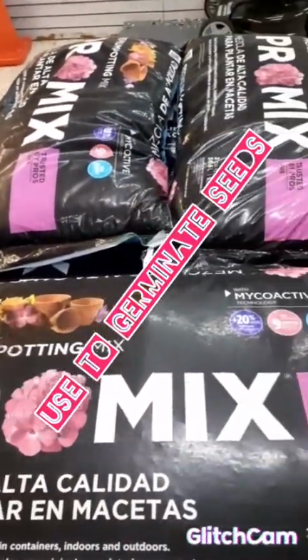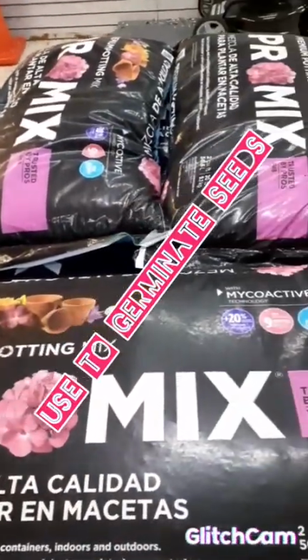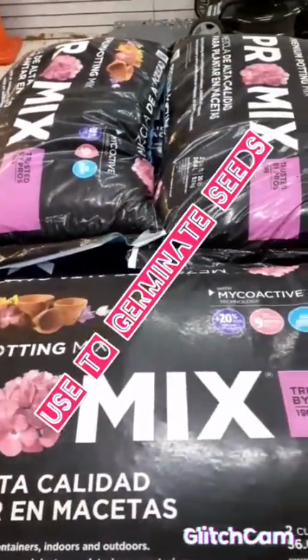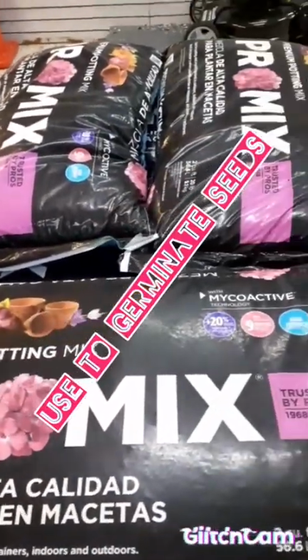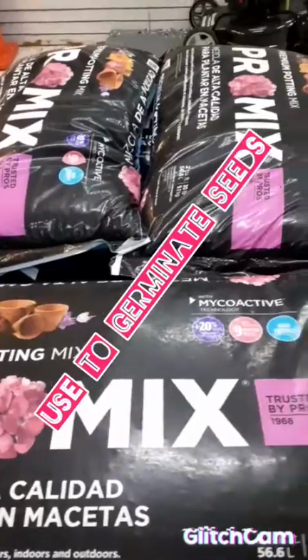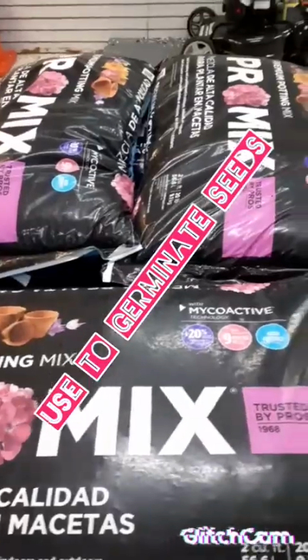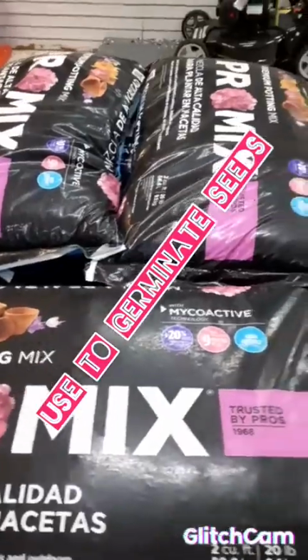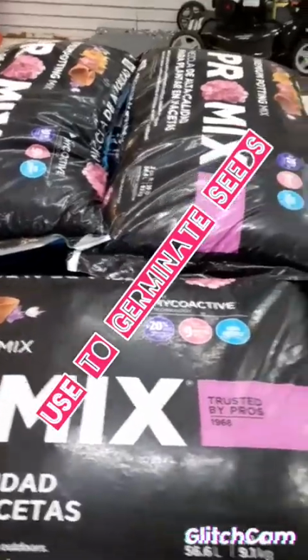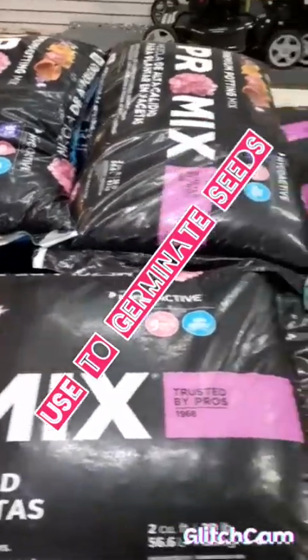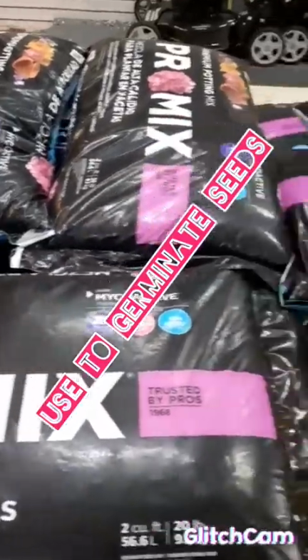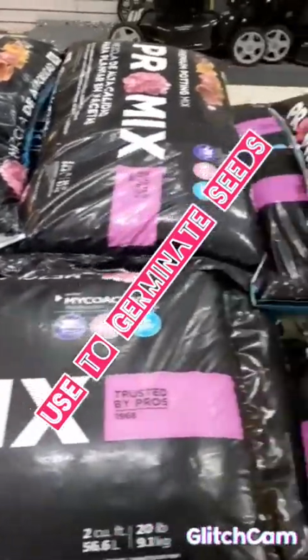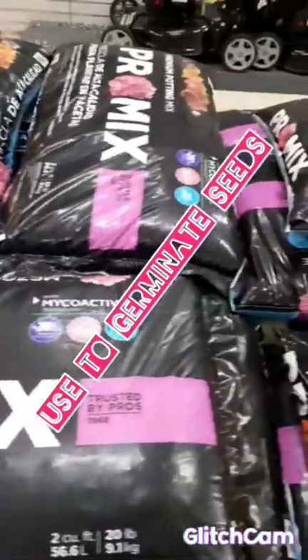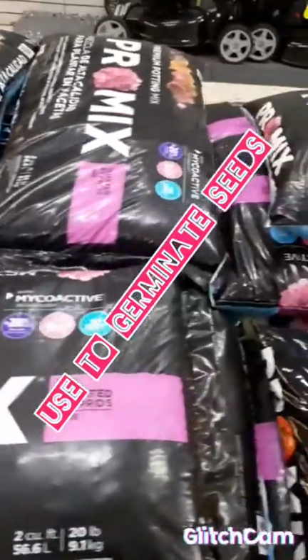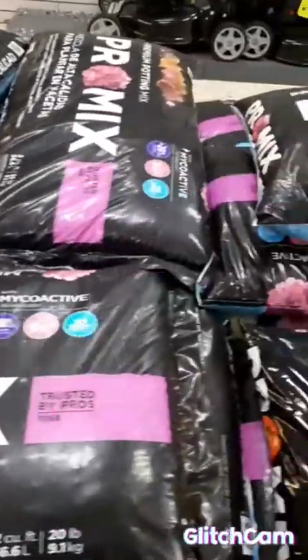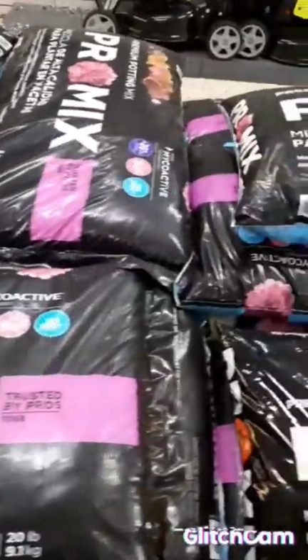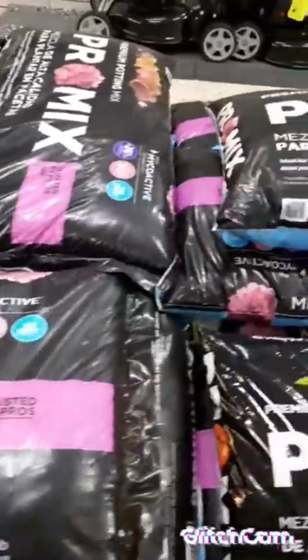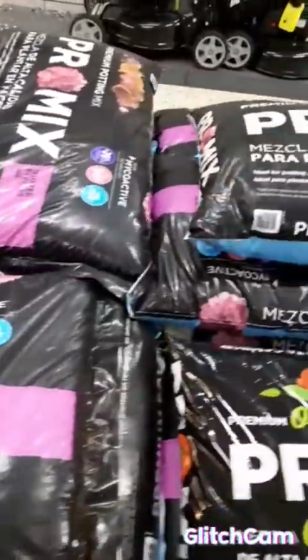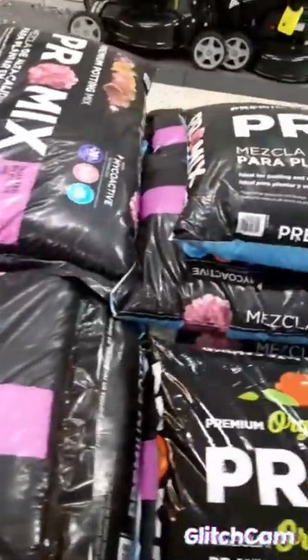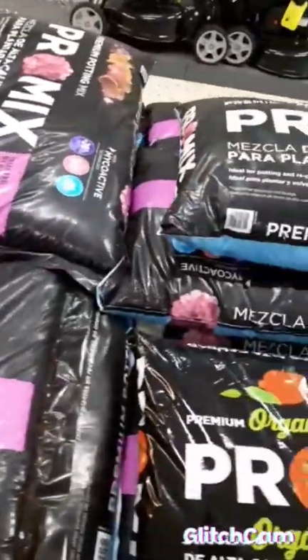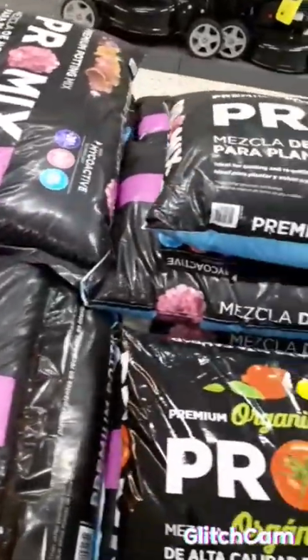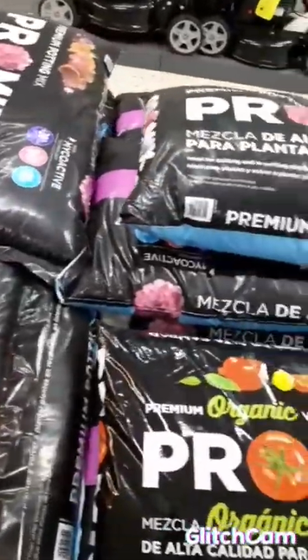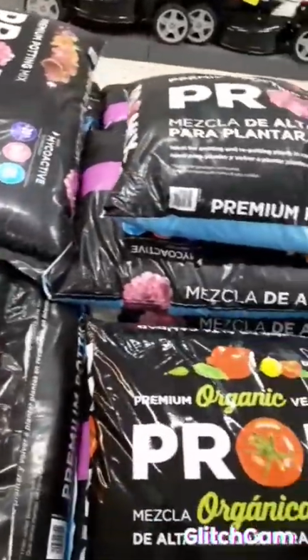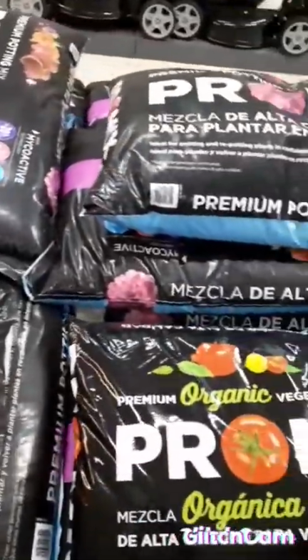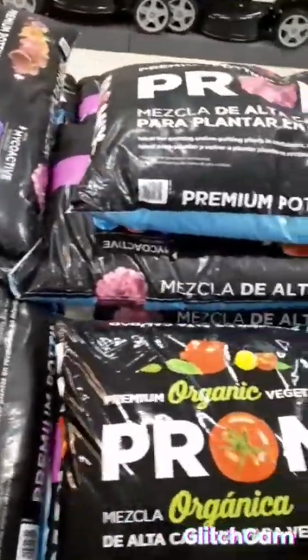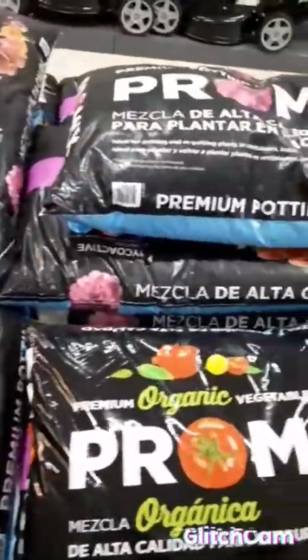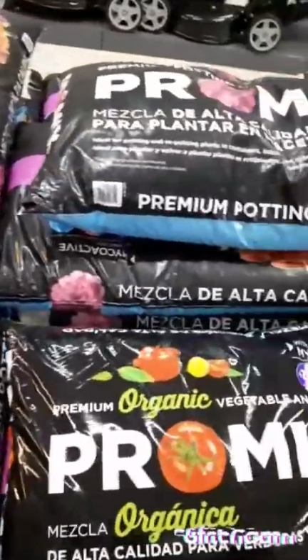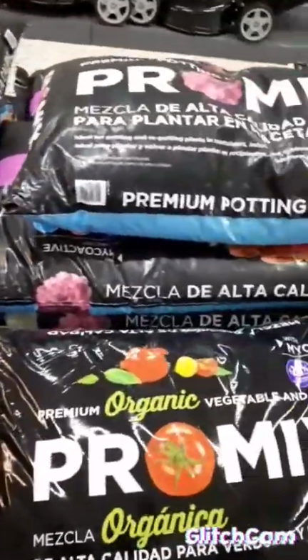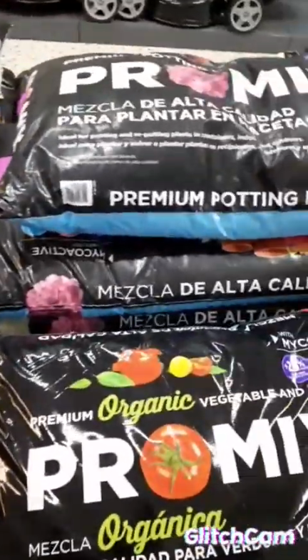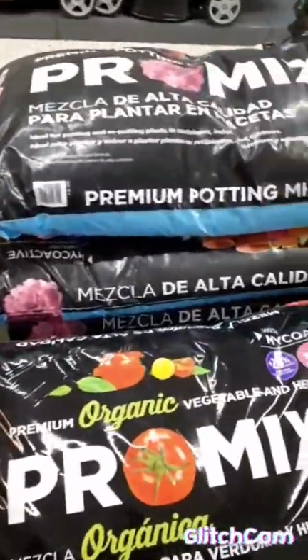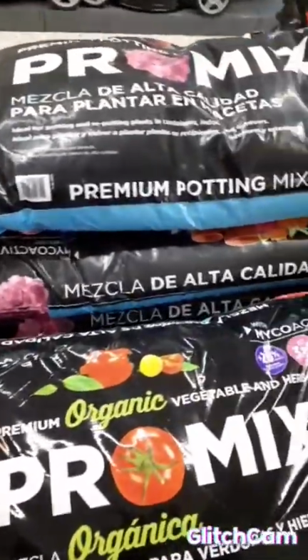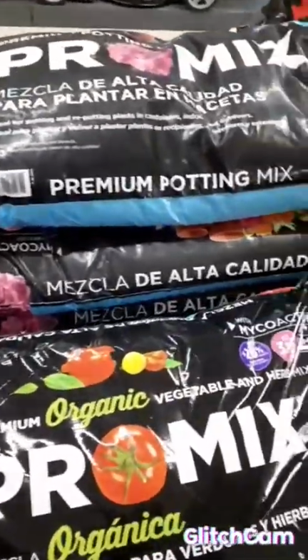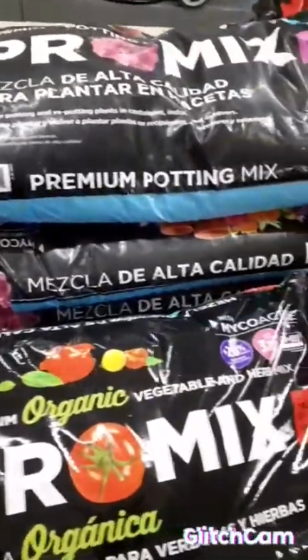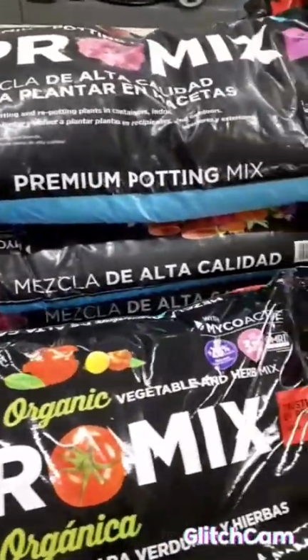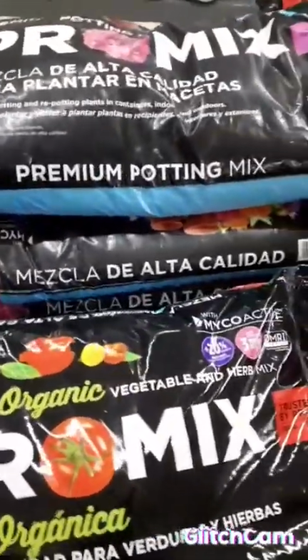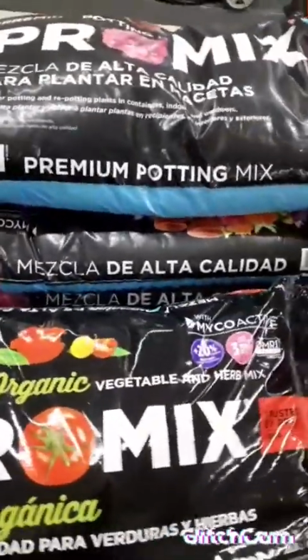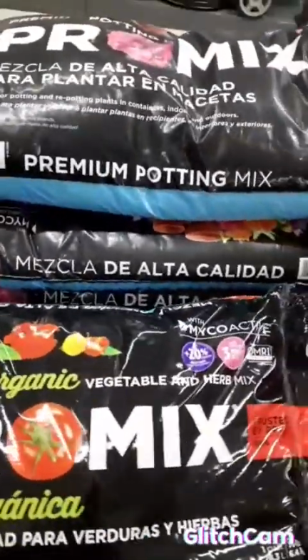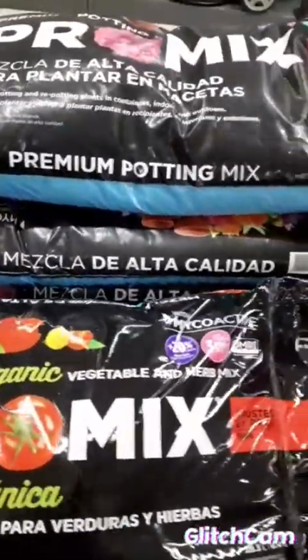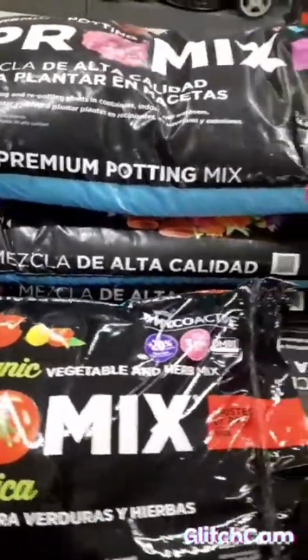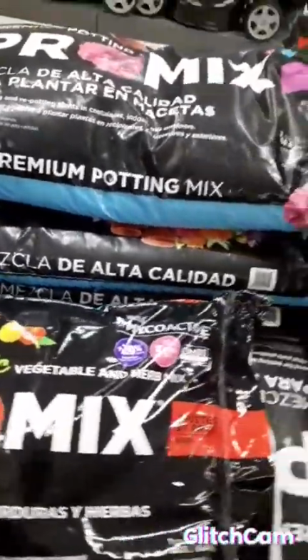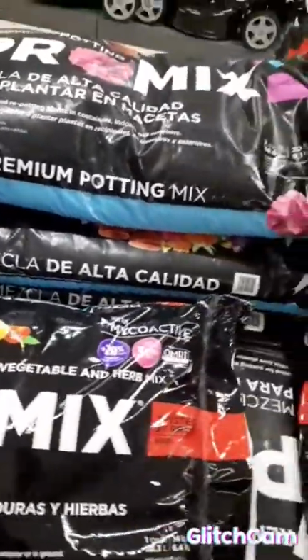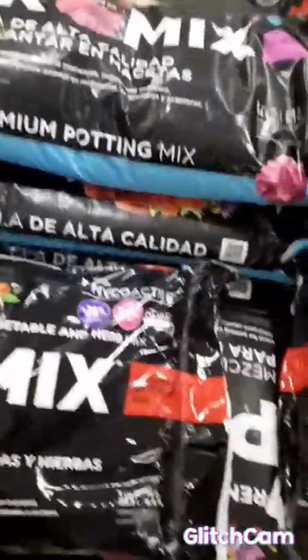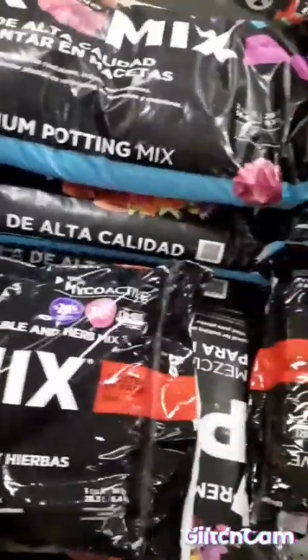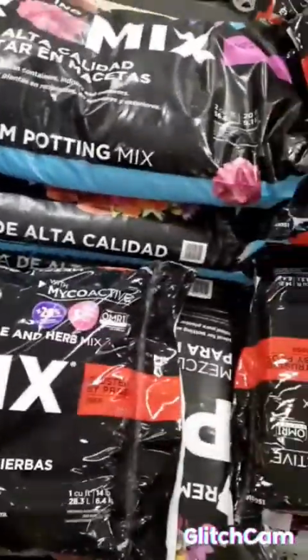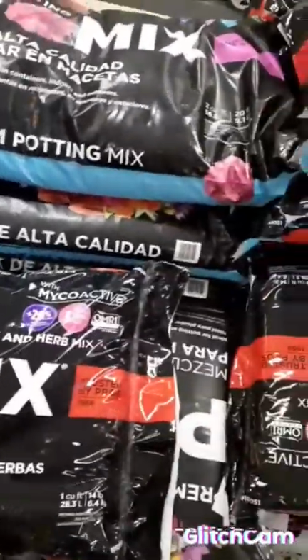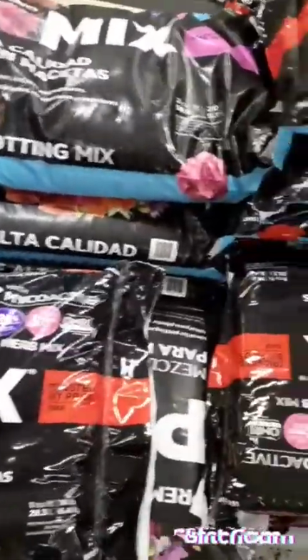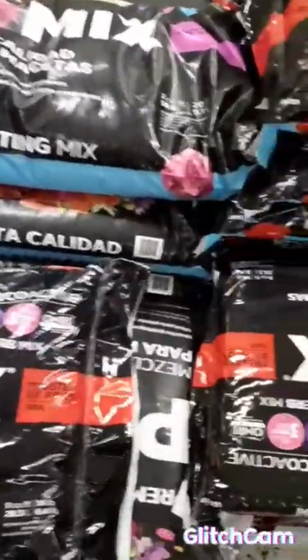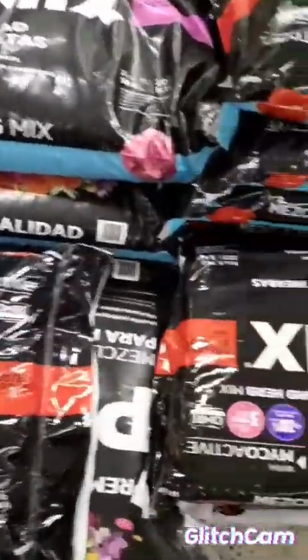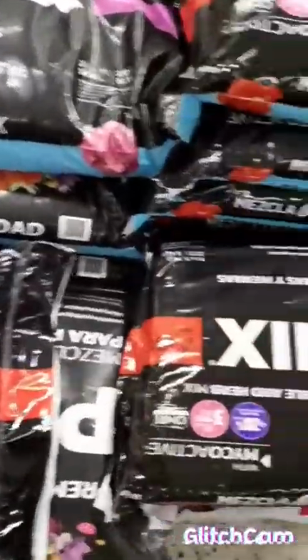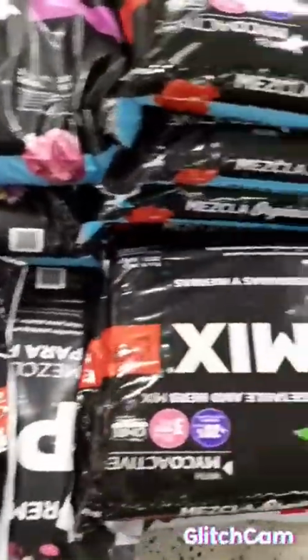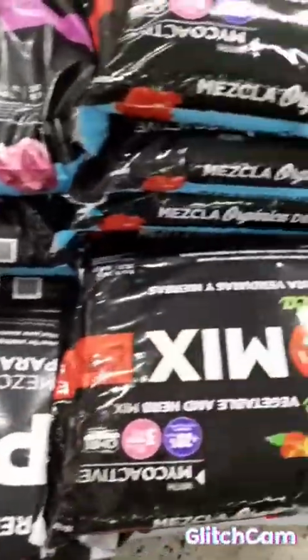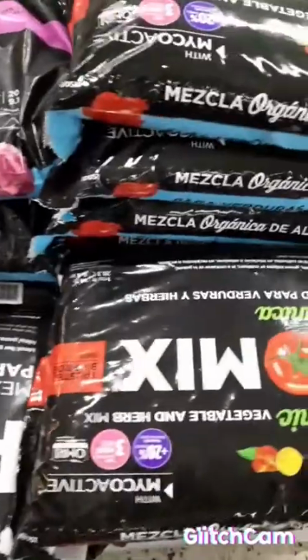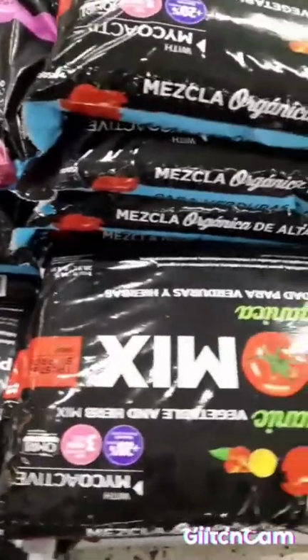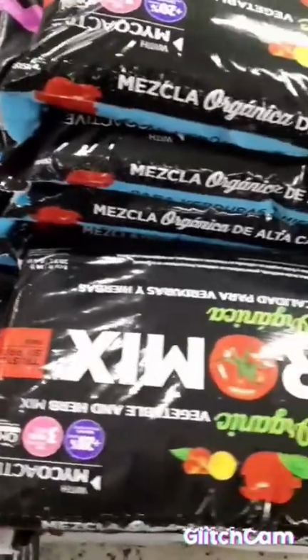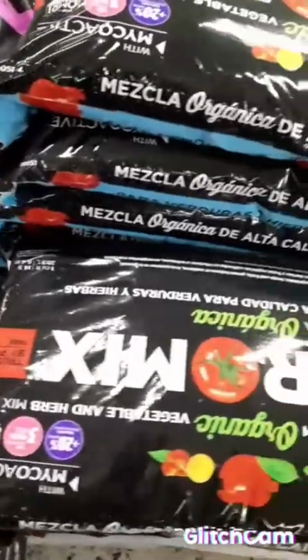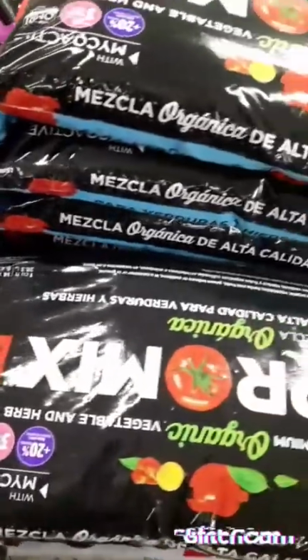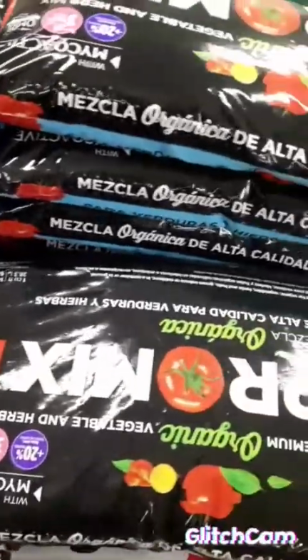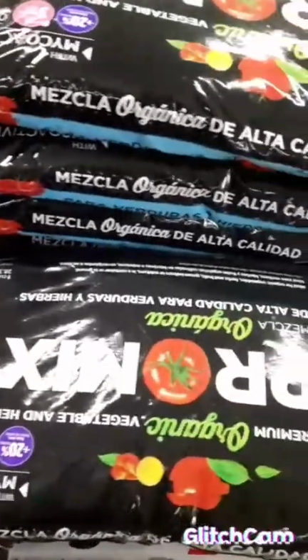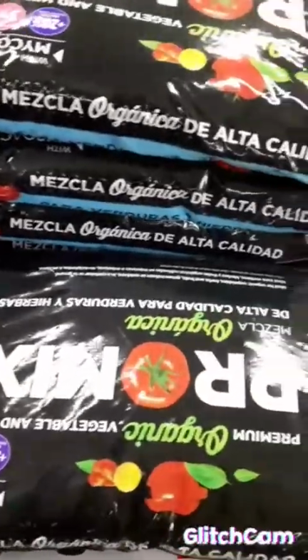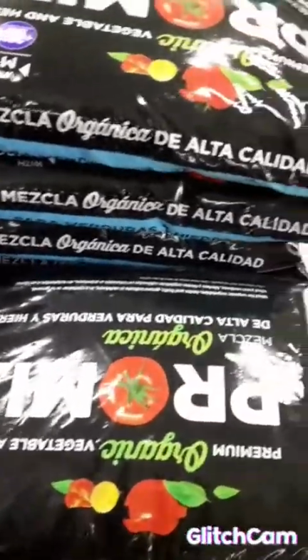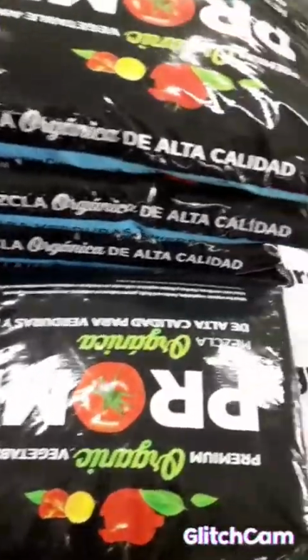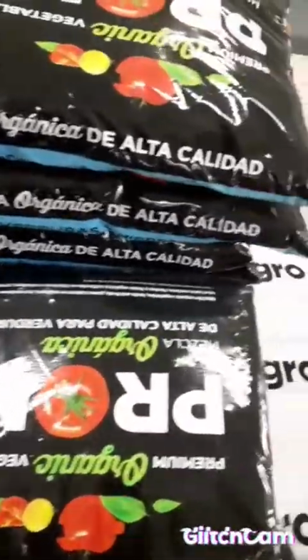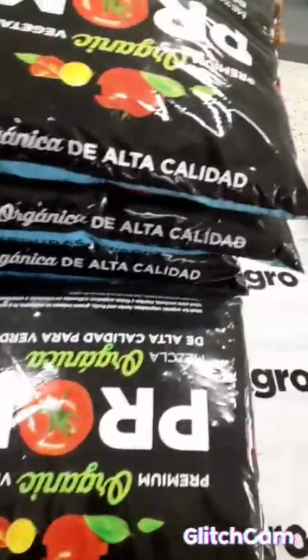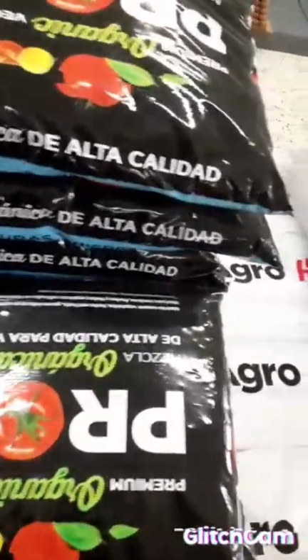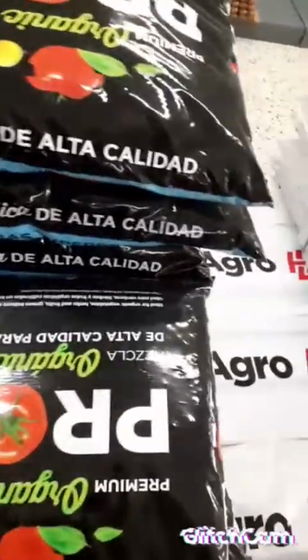They are called pro mix, used to grow your cuttings. Don't want them to grow.